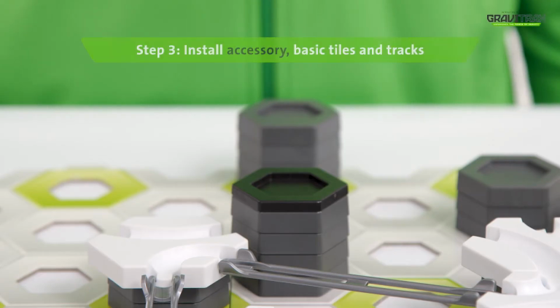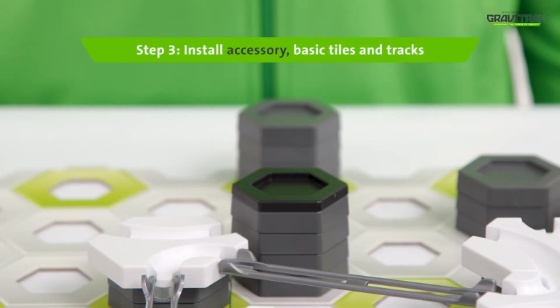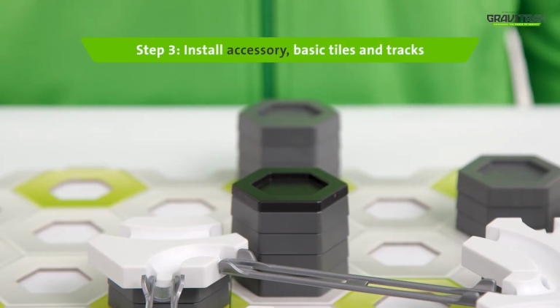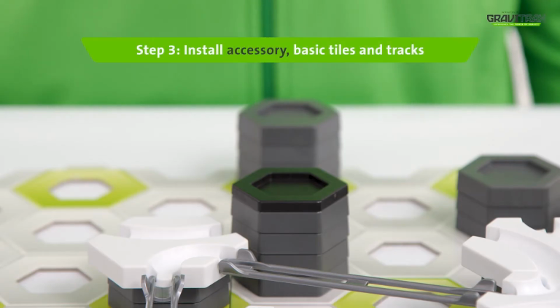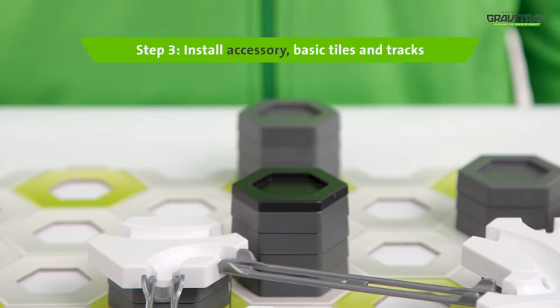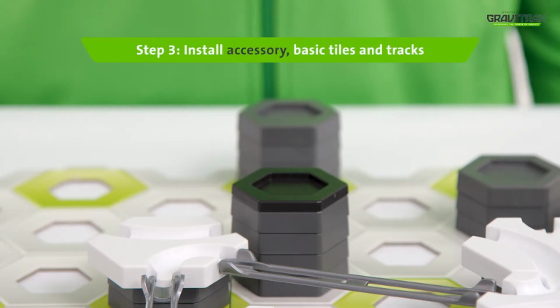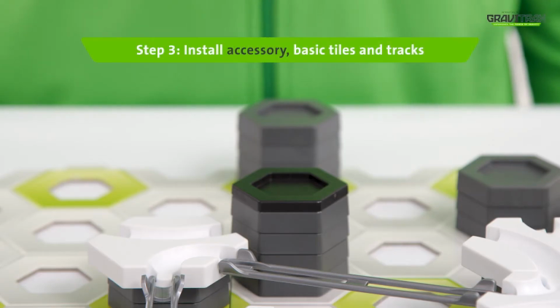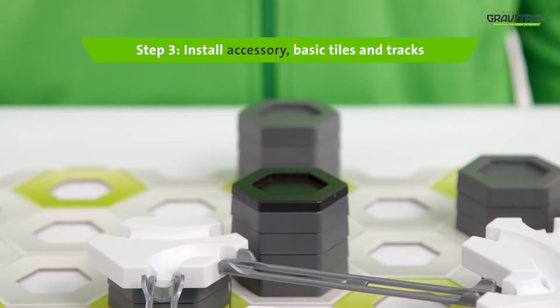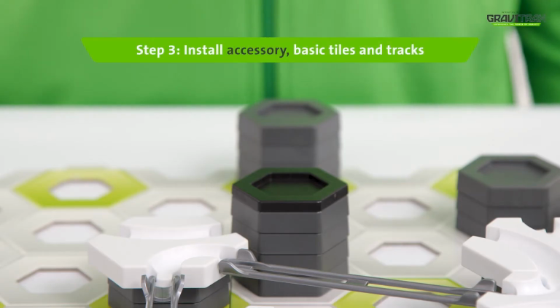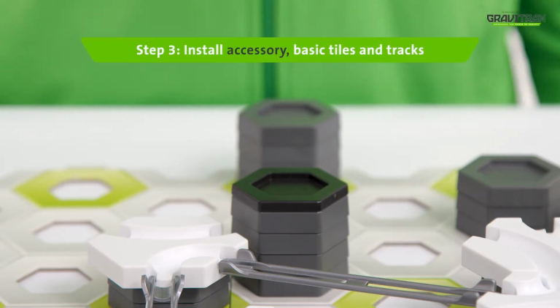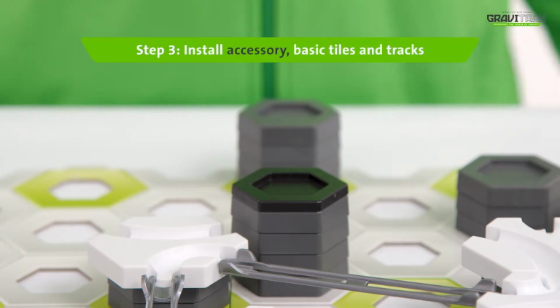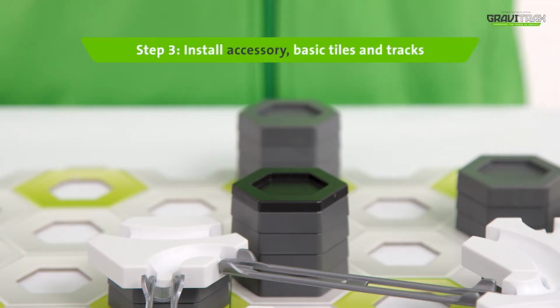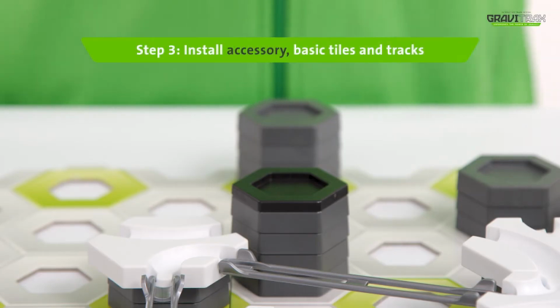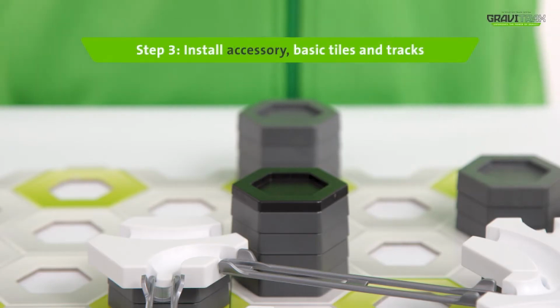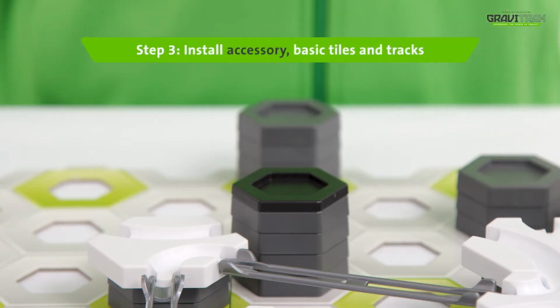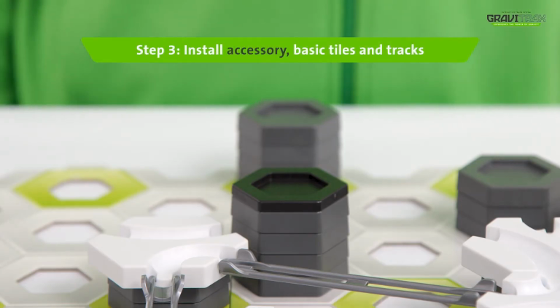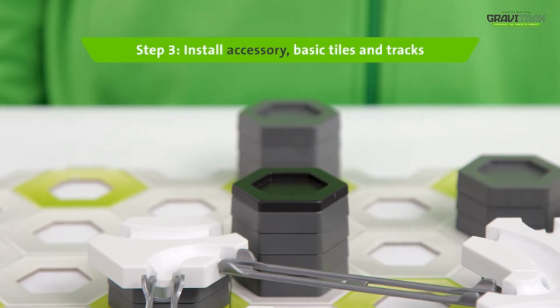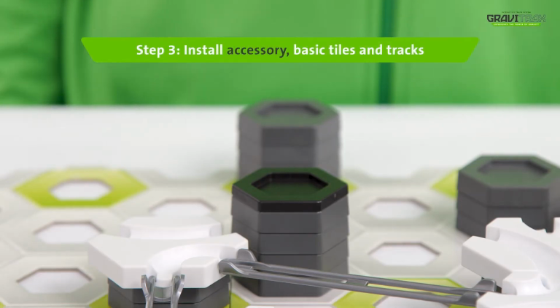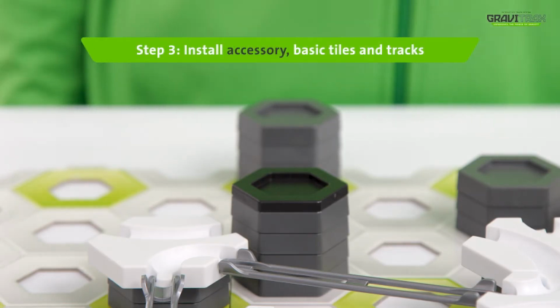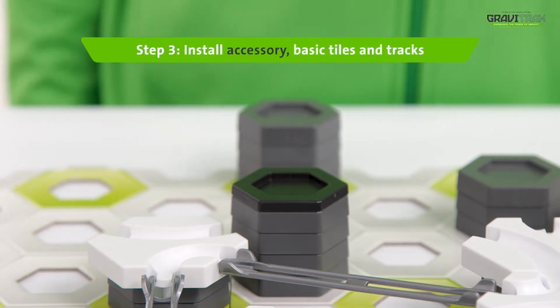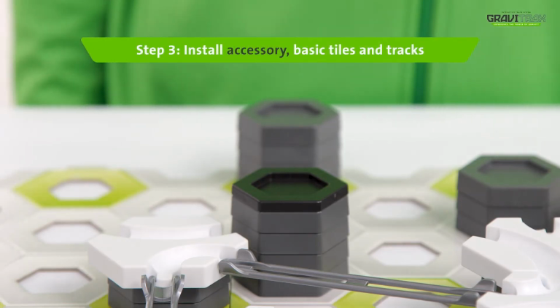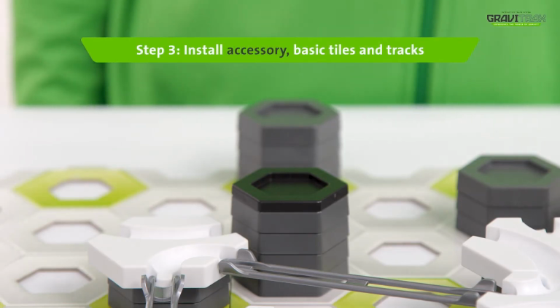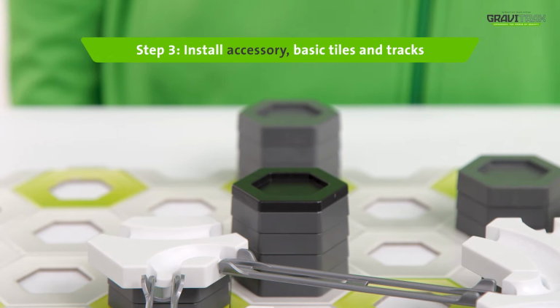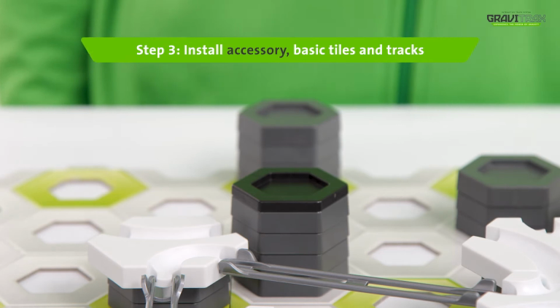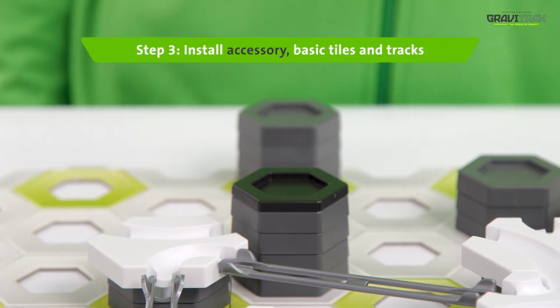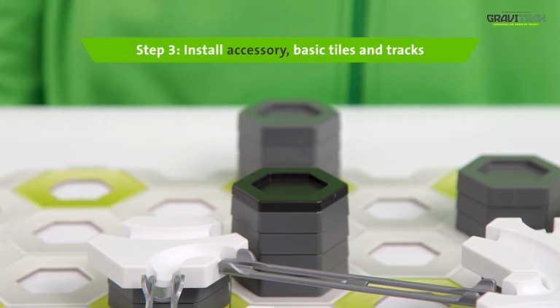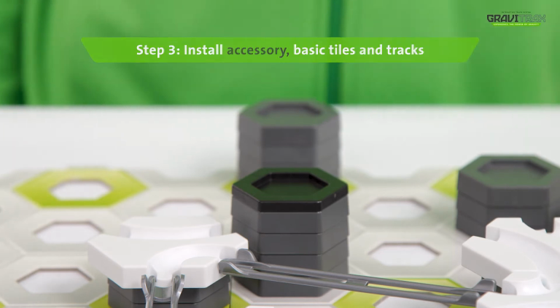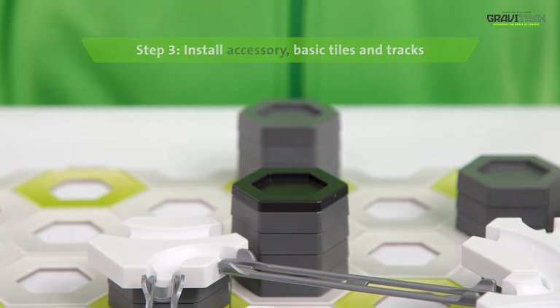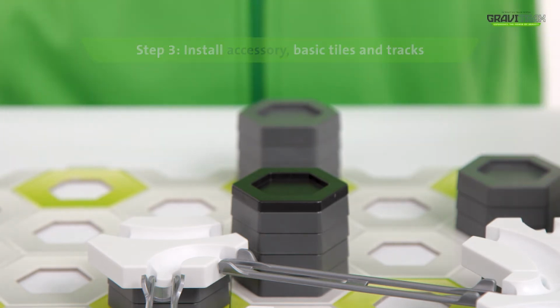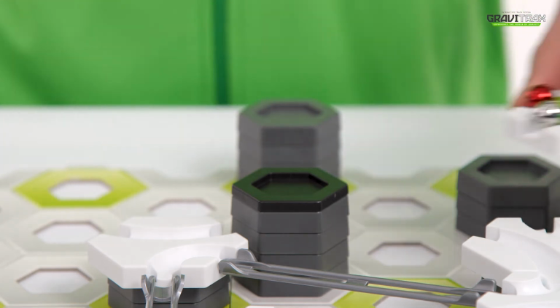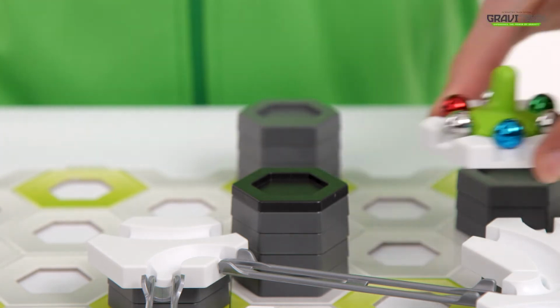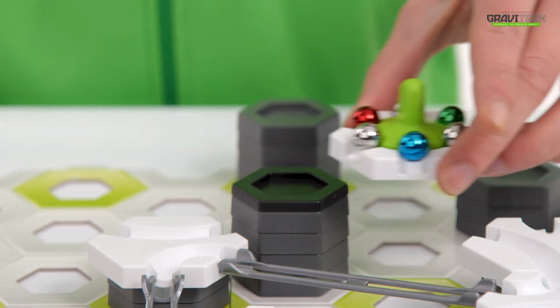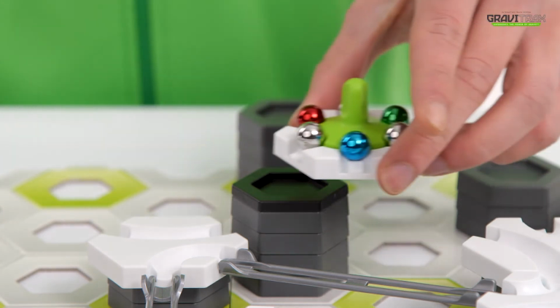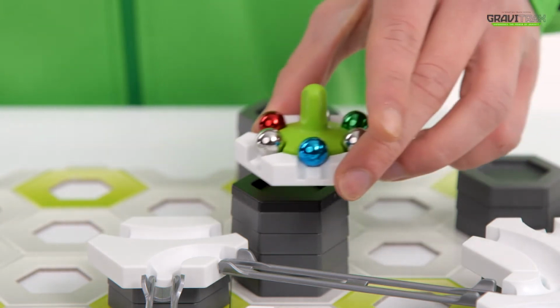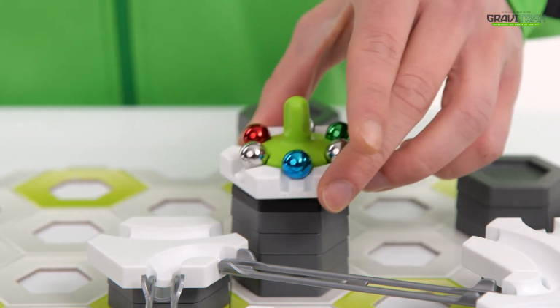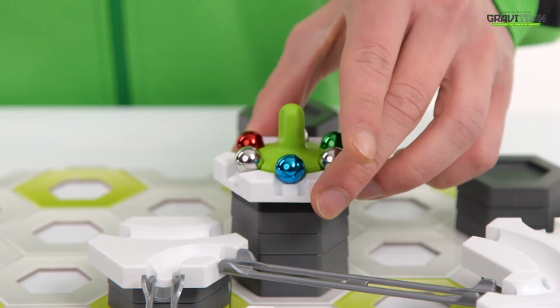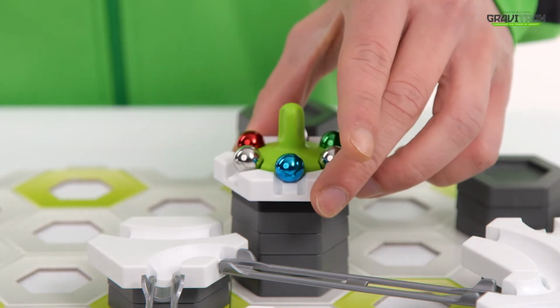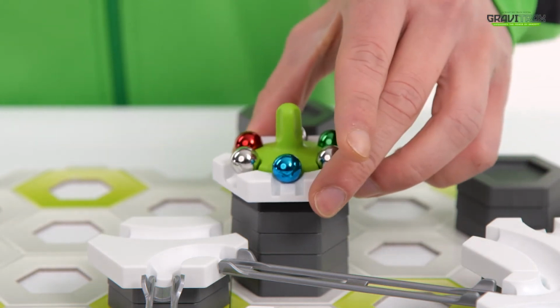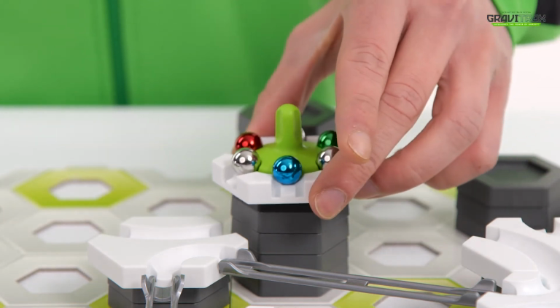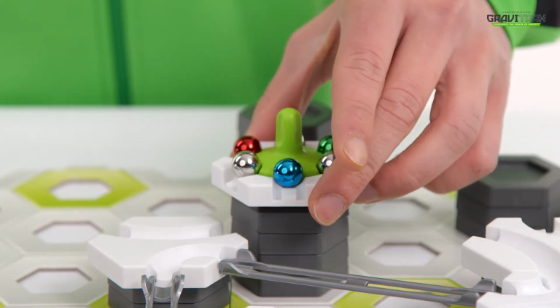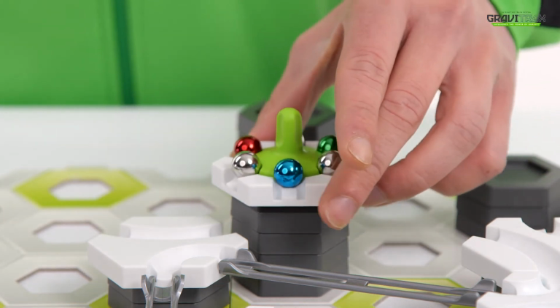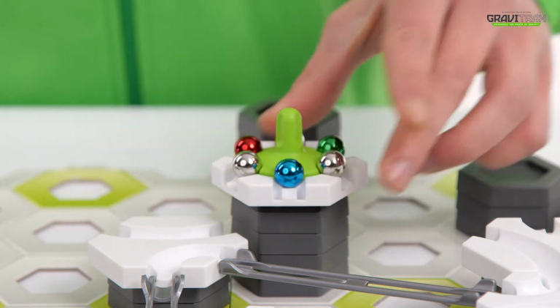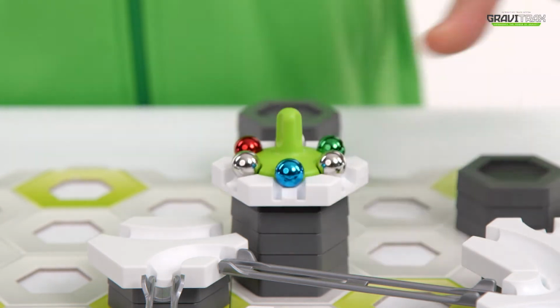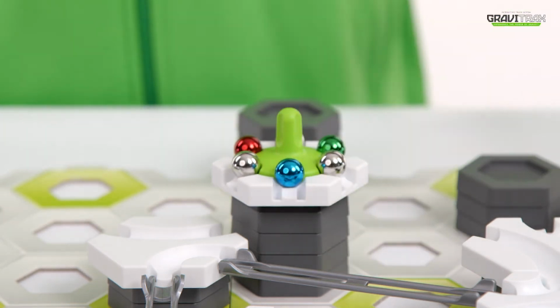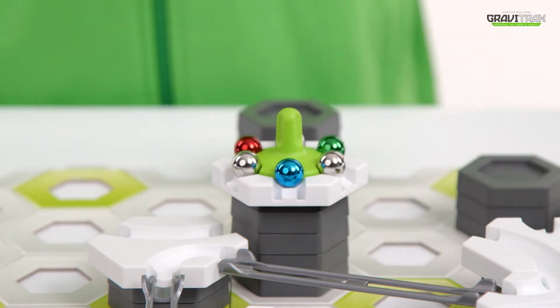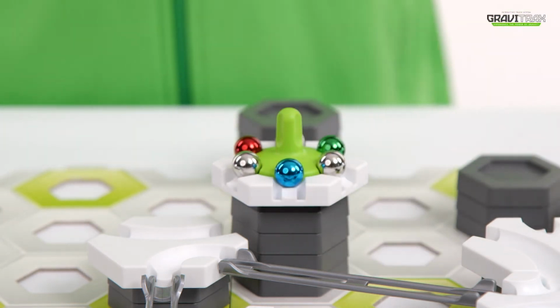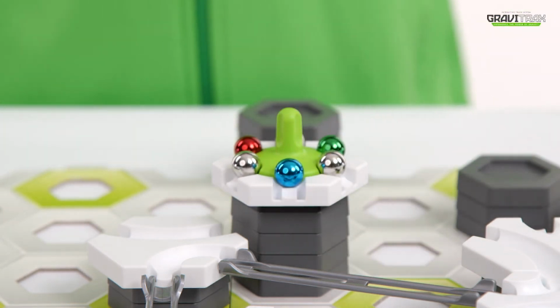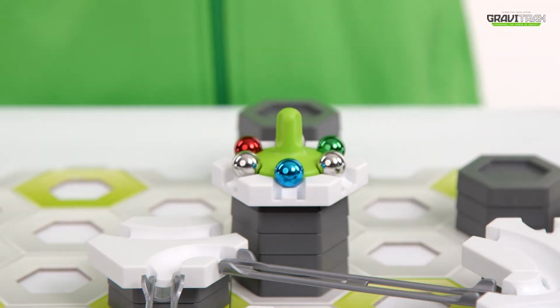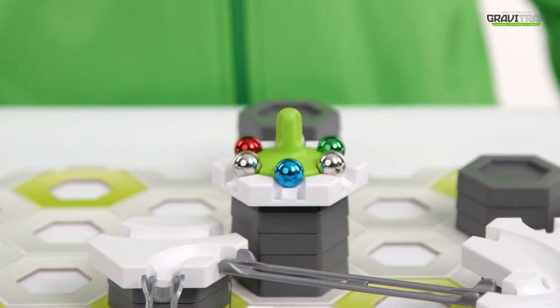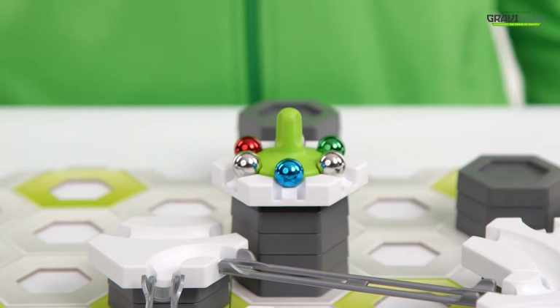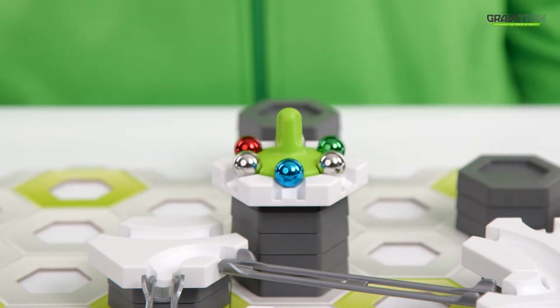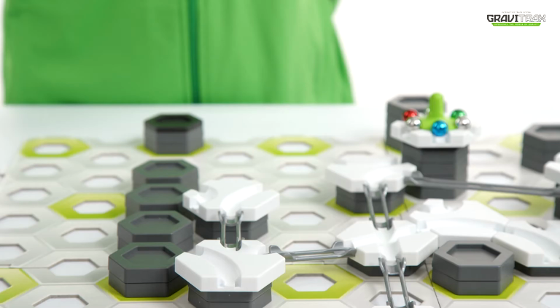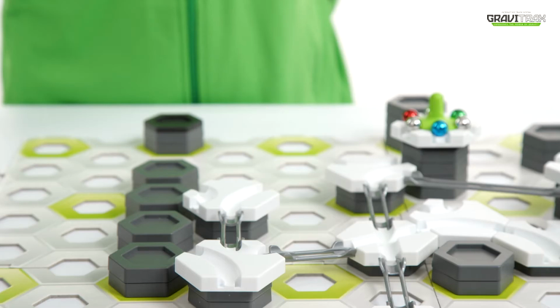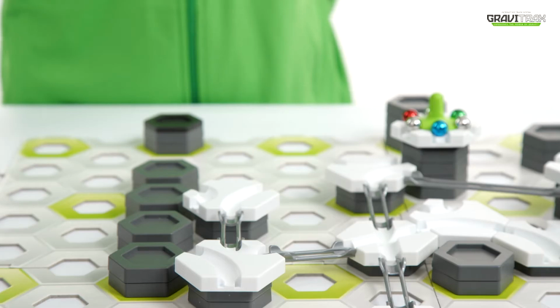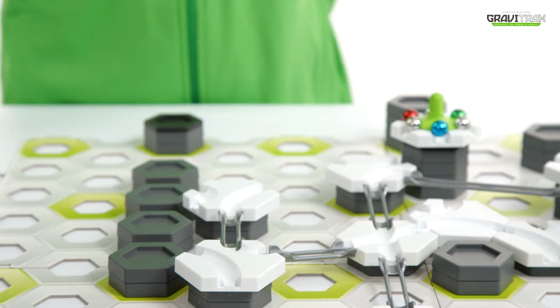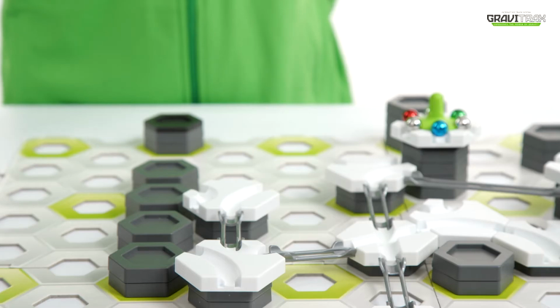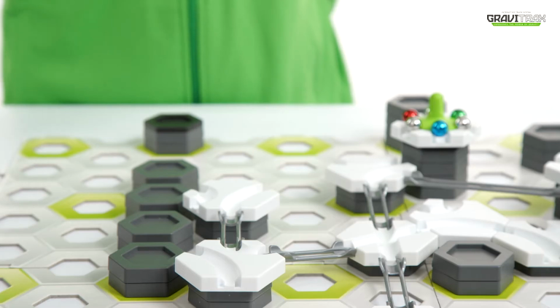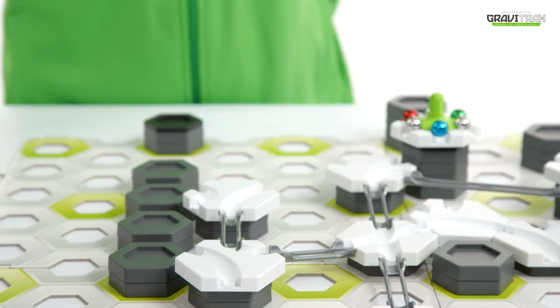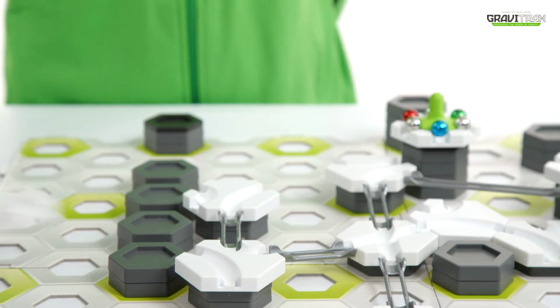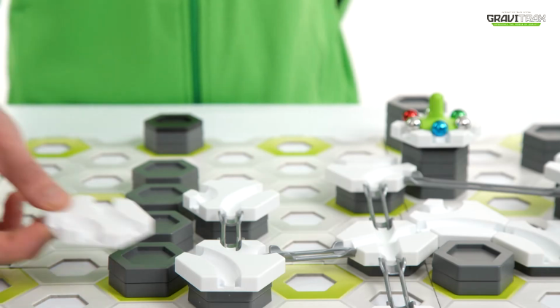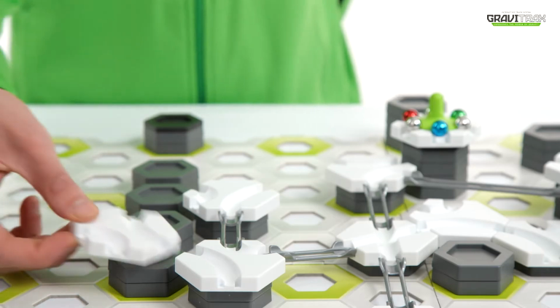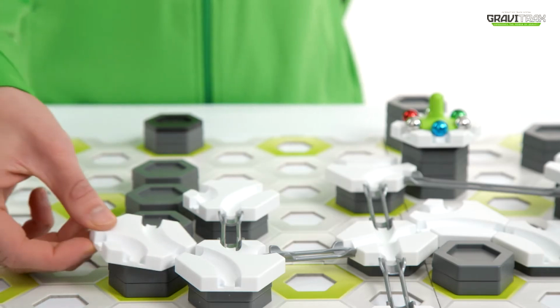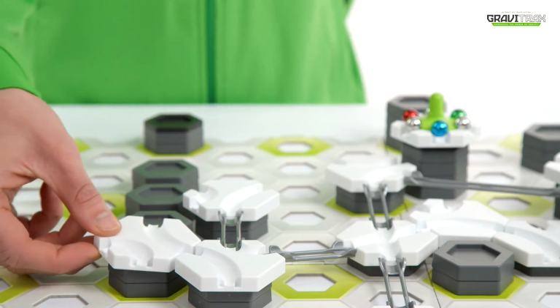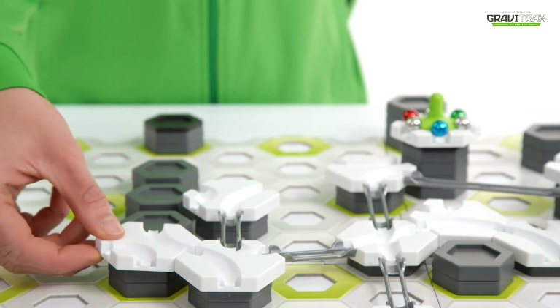Step three, set up the spinner extension along with the other basic white tiles on the board like this.